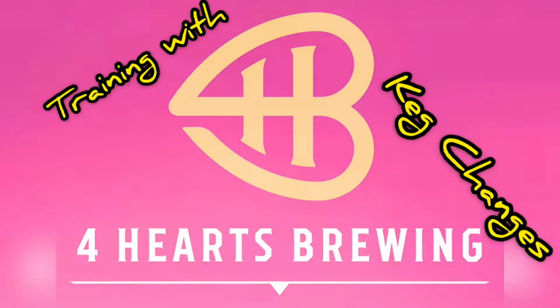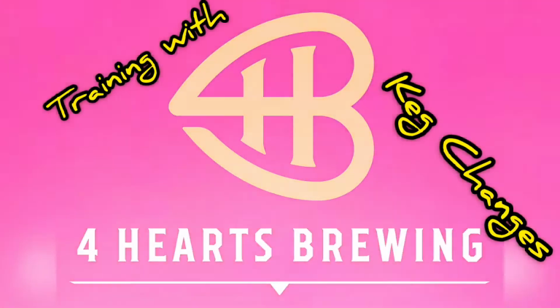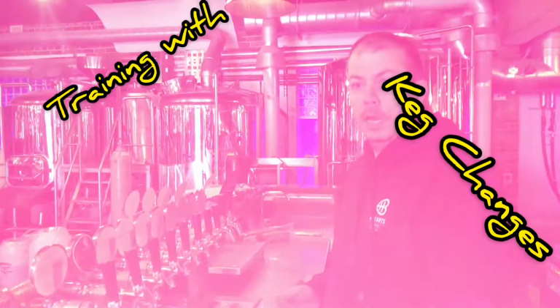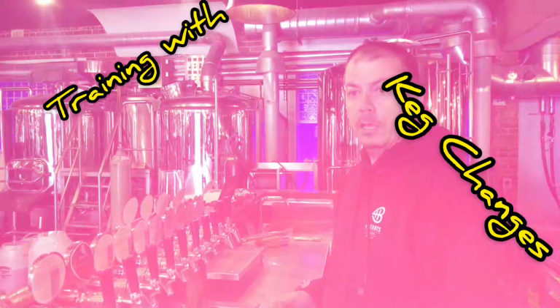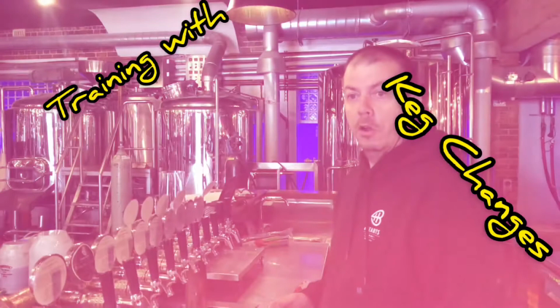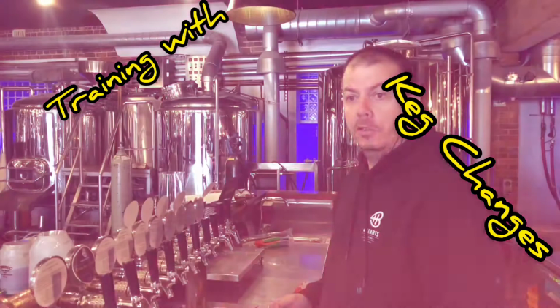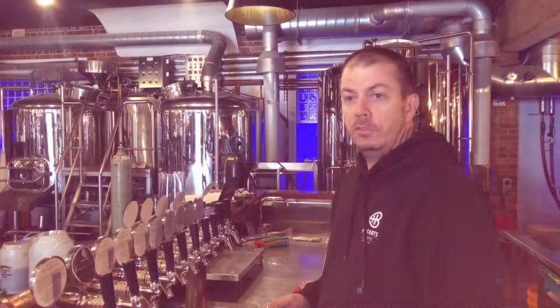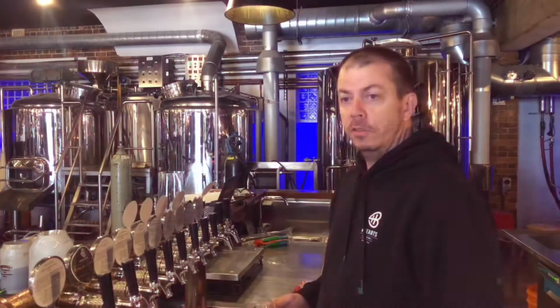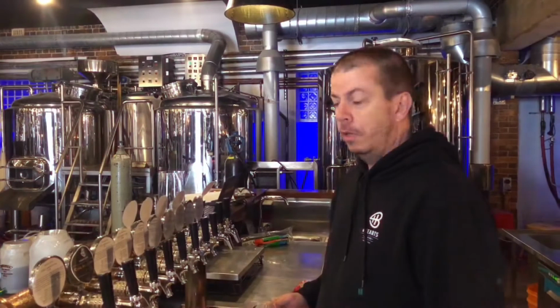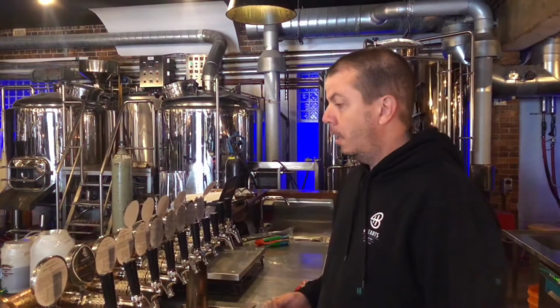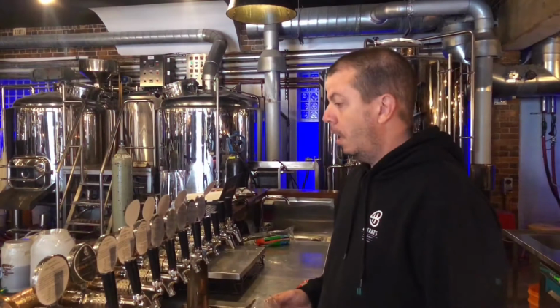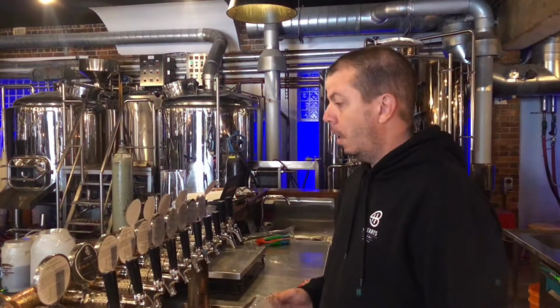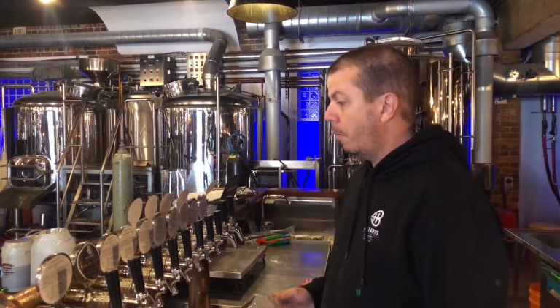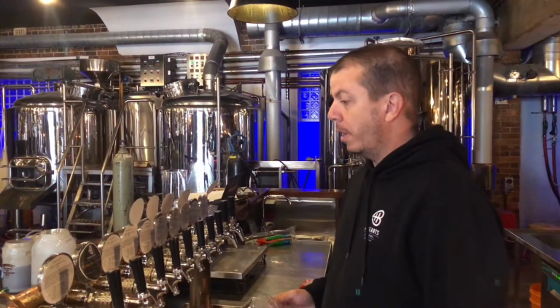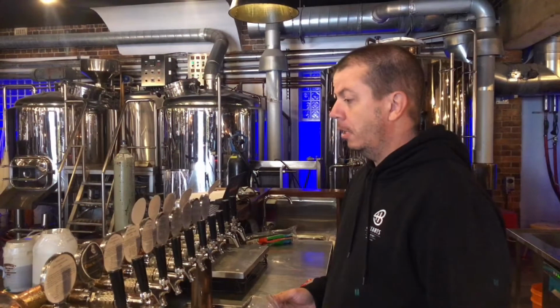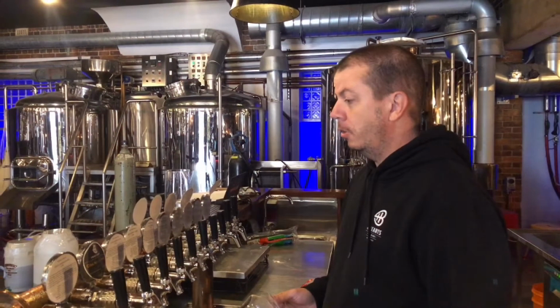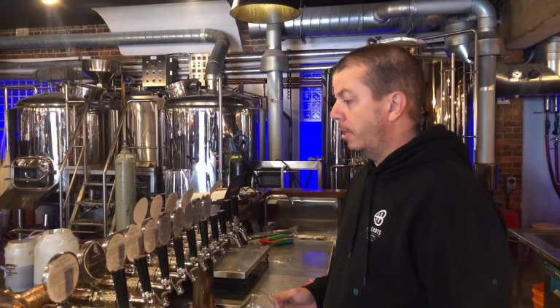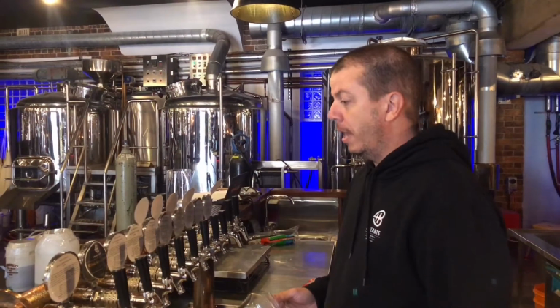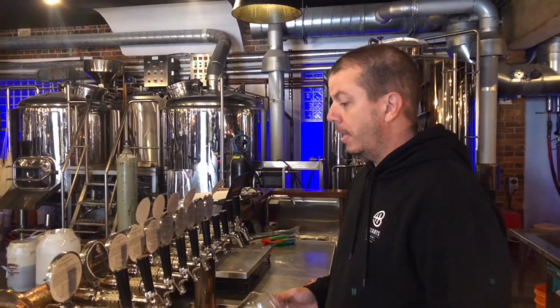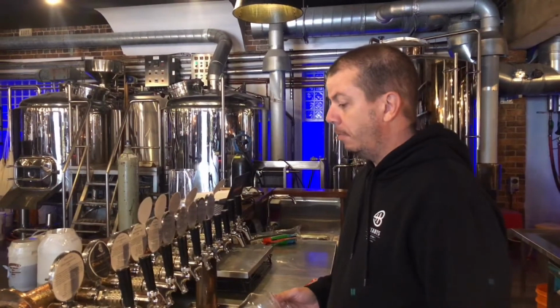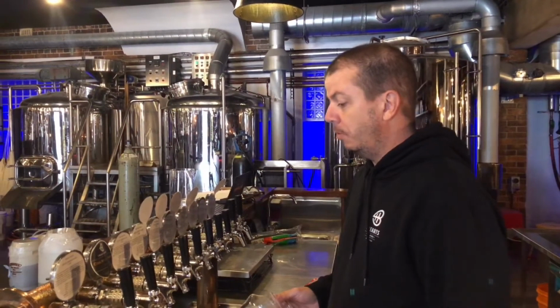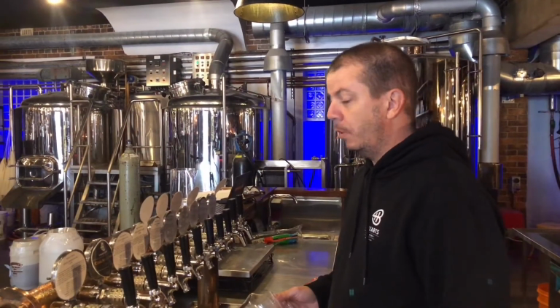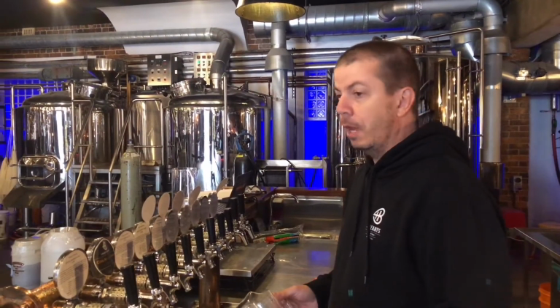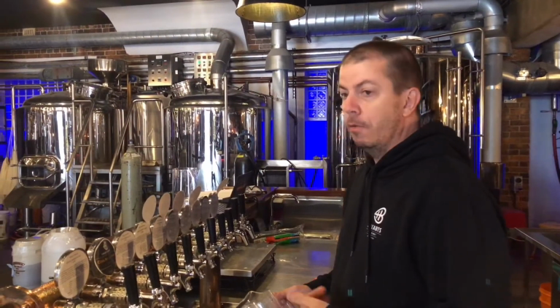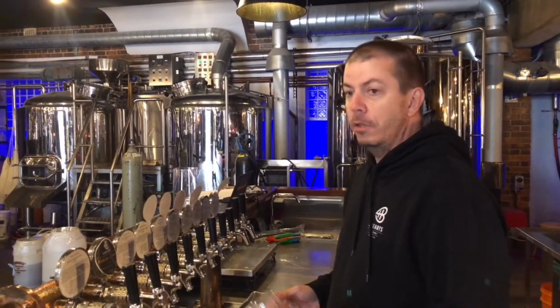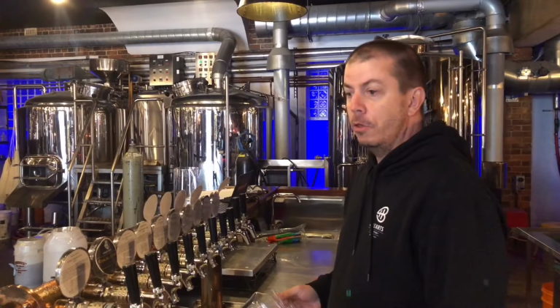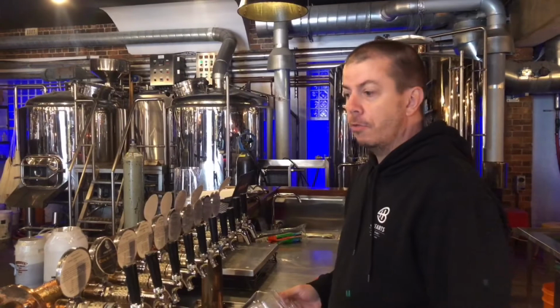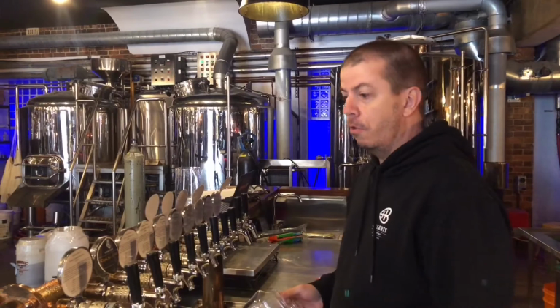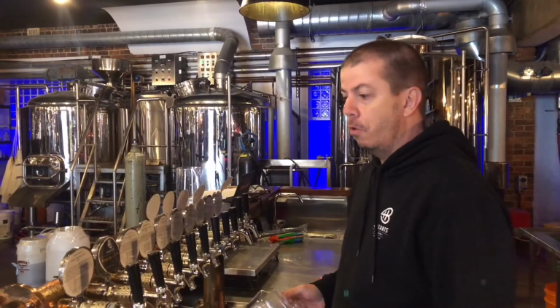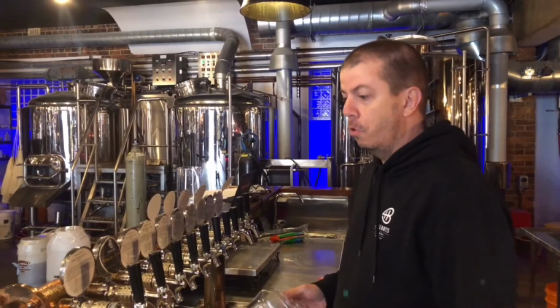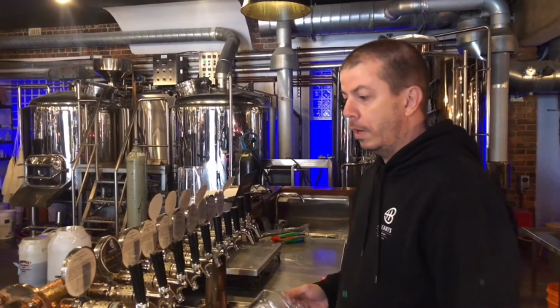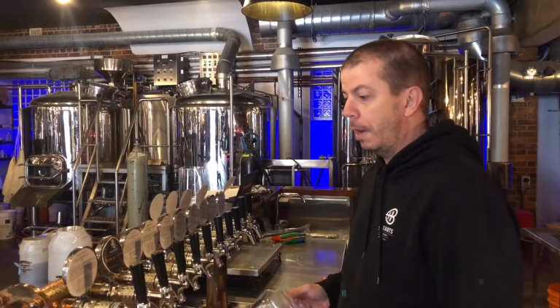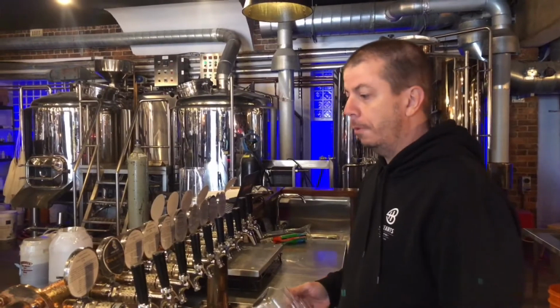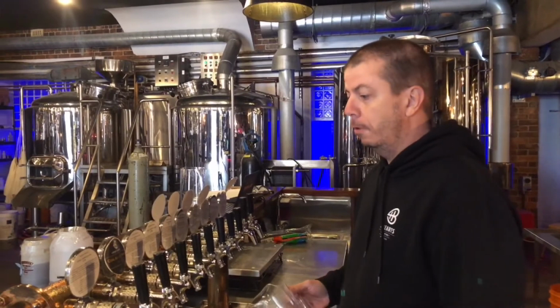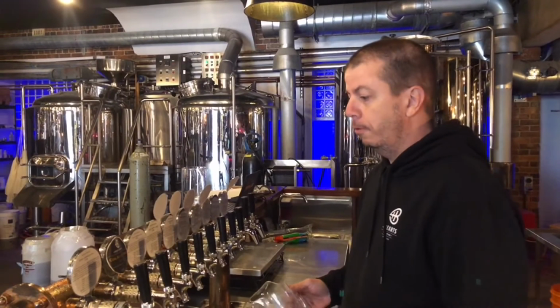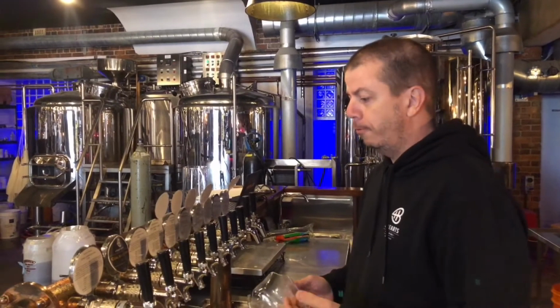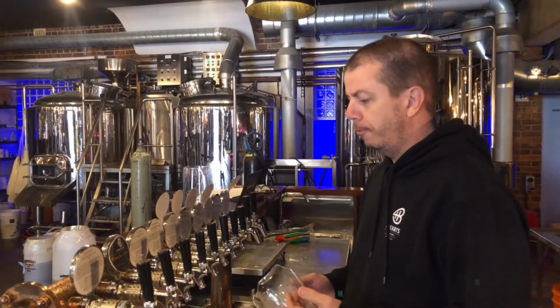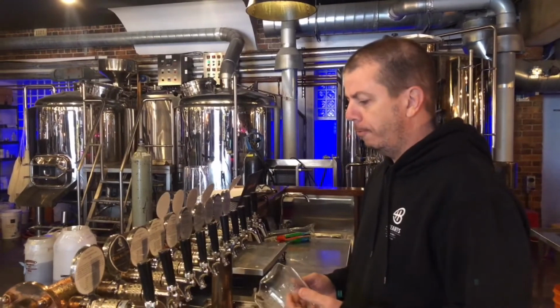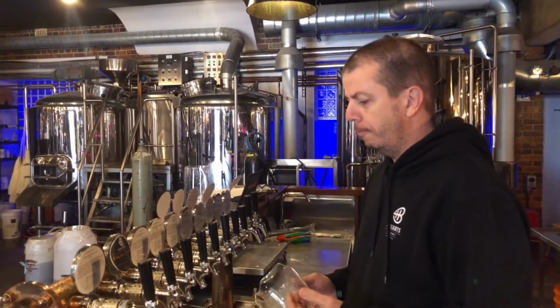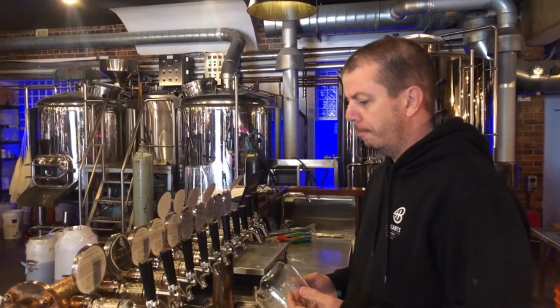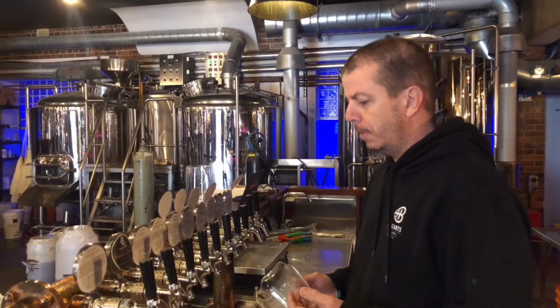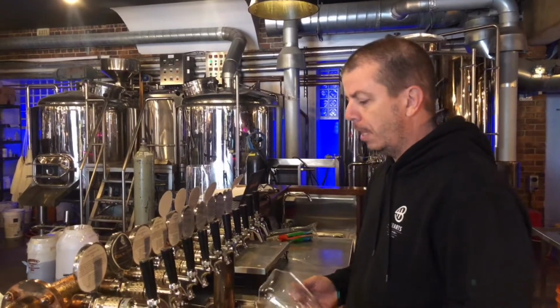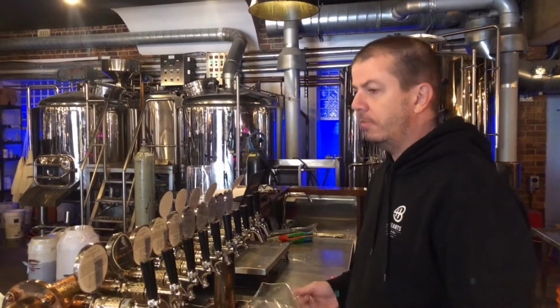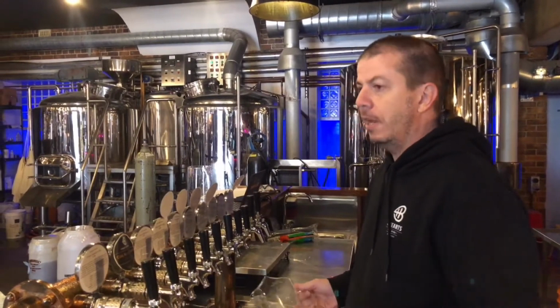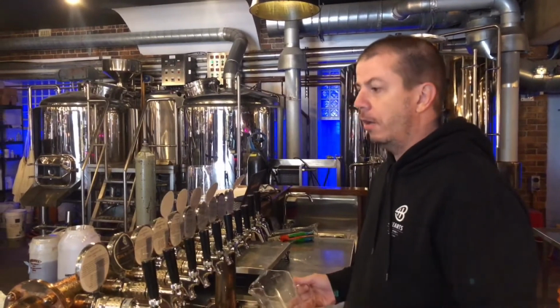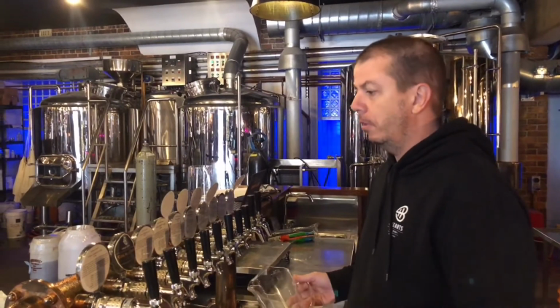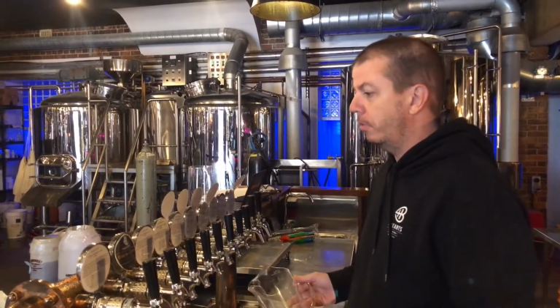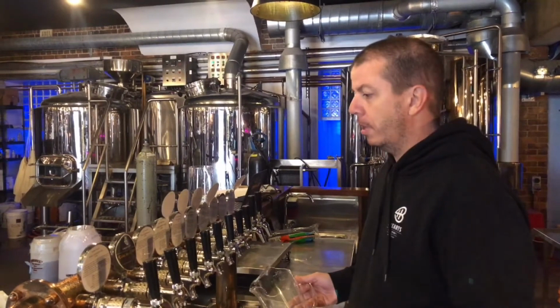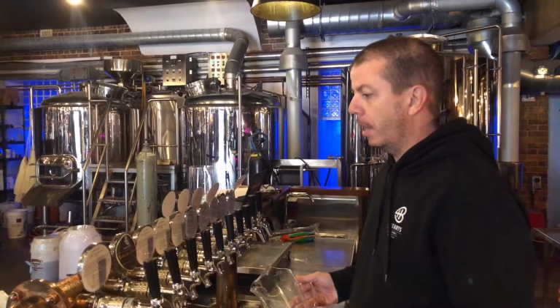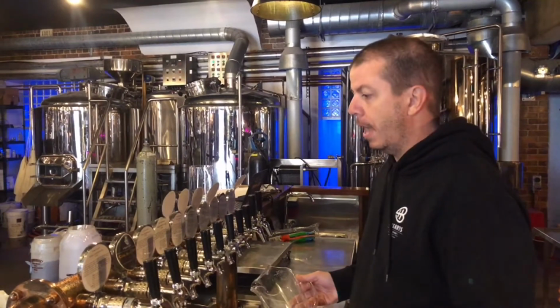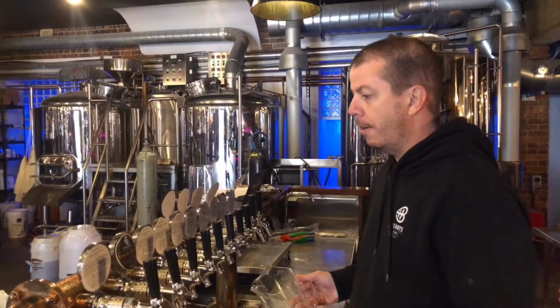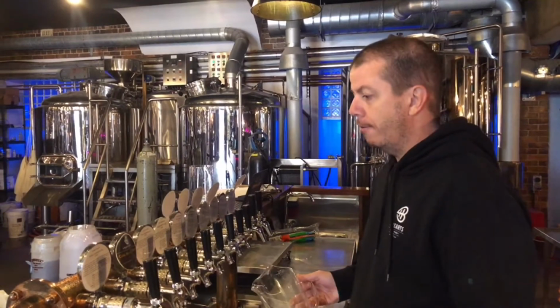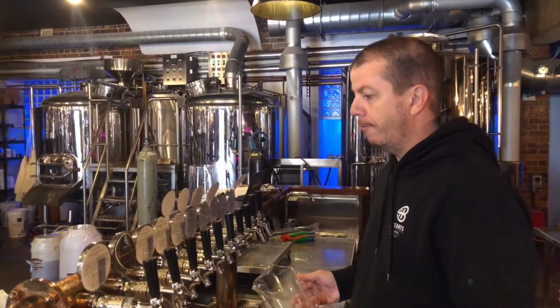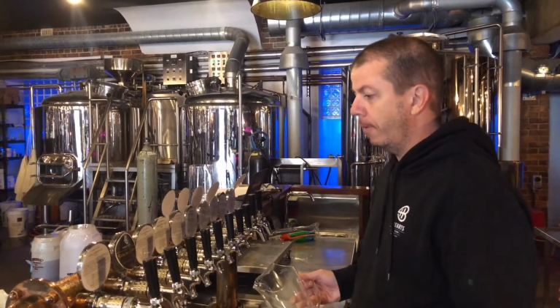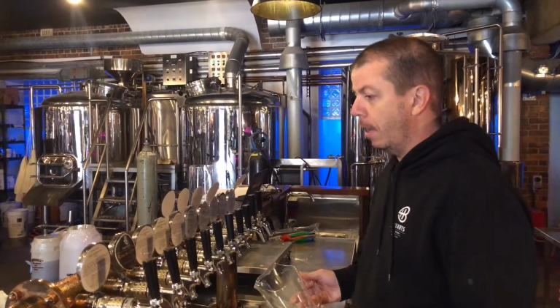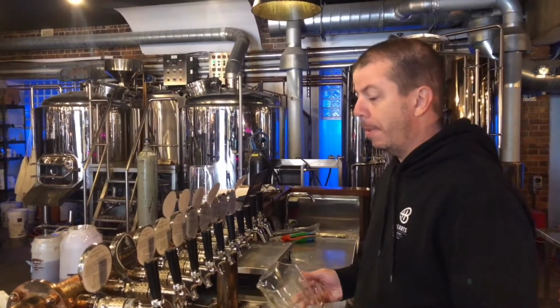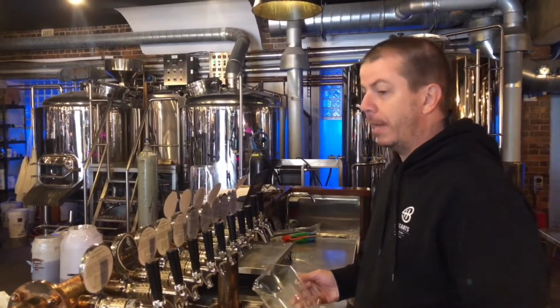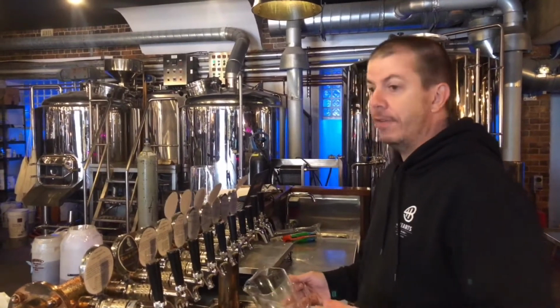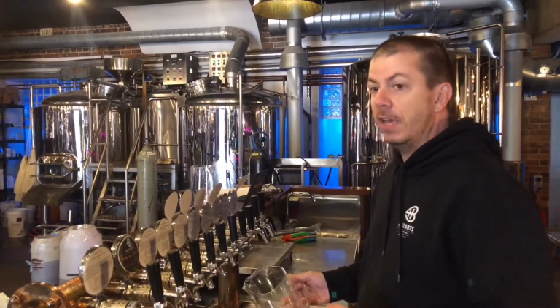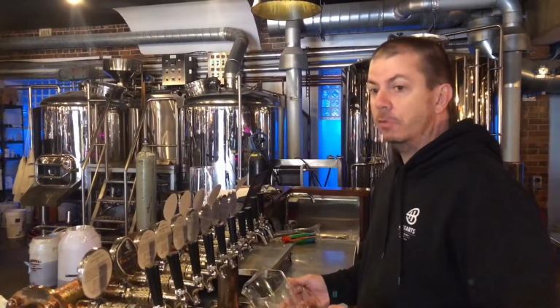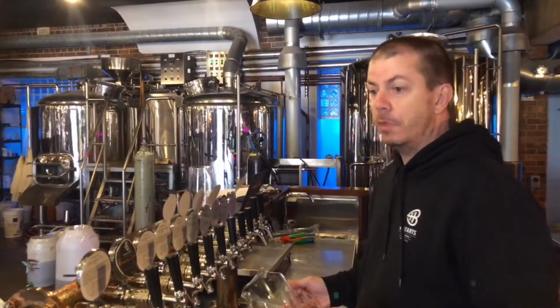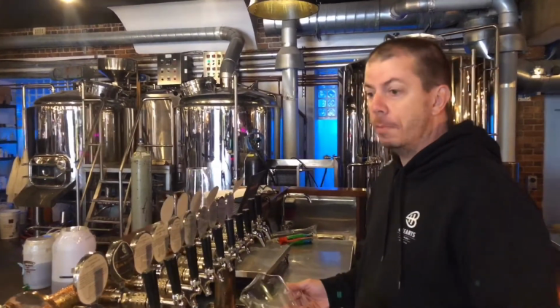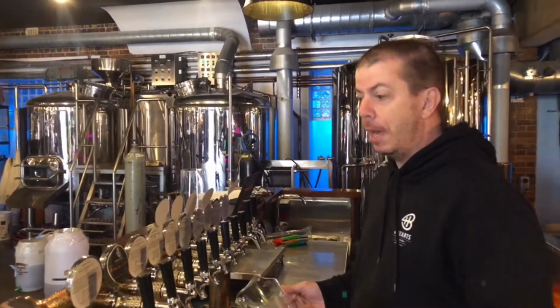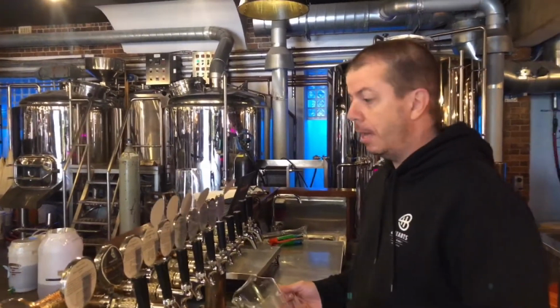G'day guys, what we're going to do today is we're going to run you through a couple of key scenarios you're going to have back of house with the bar.